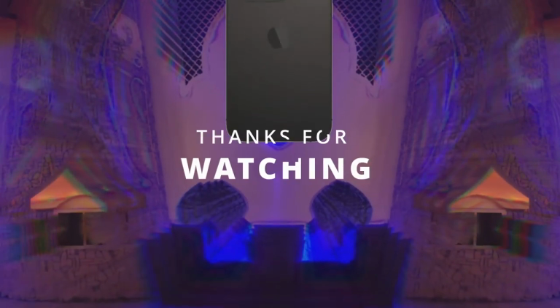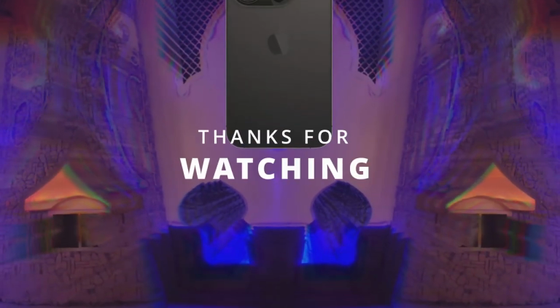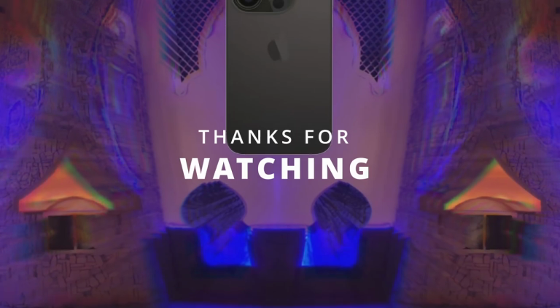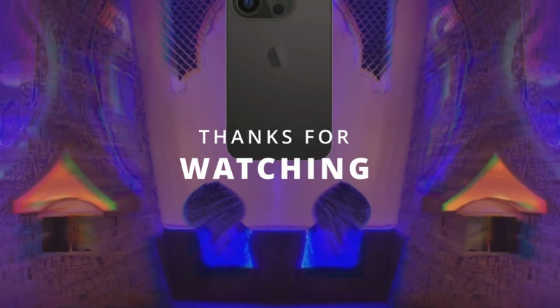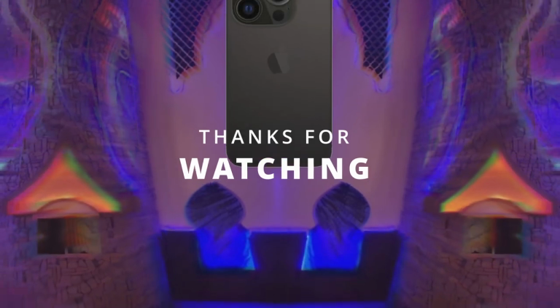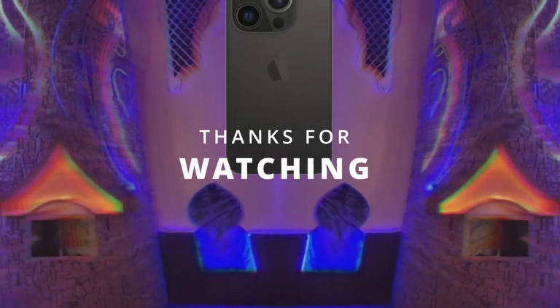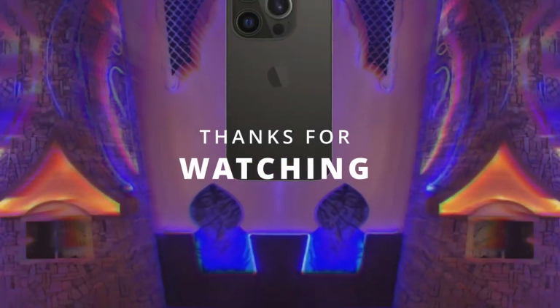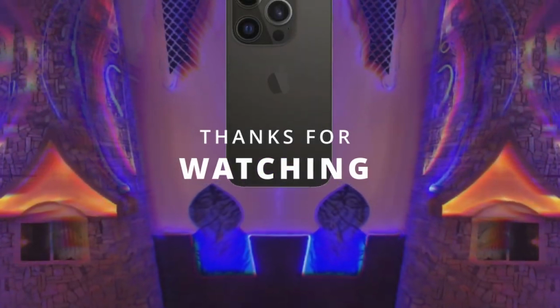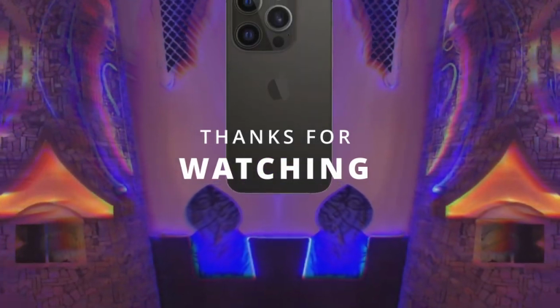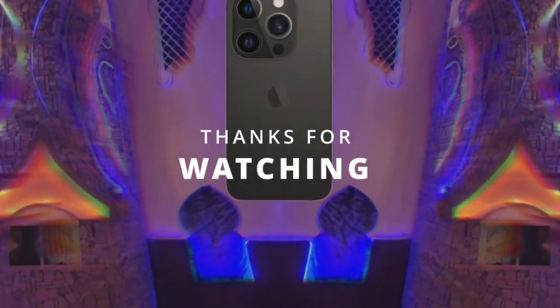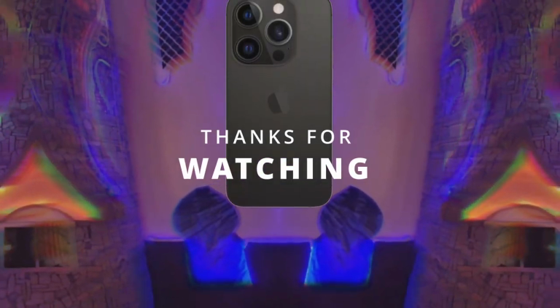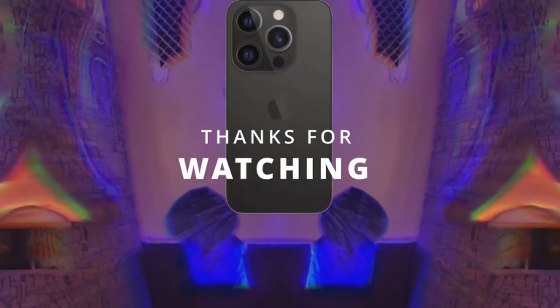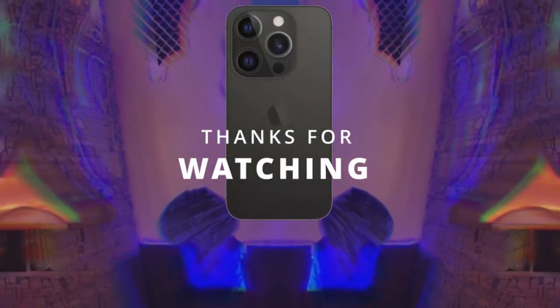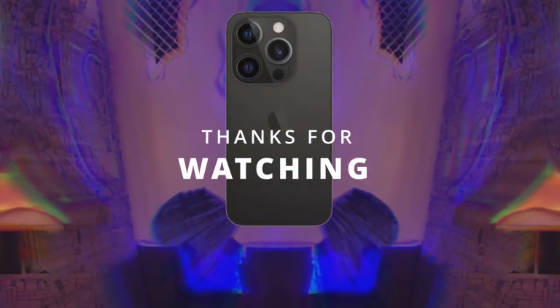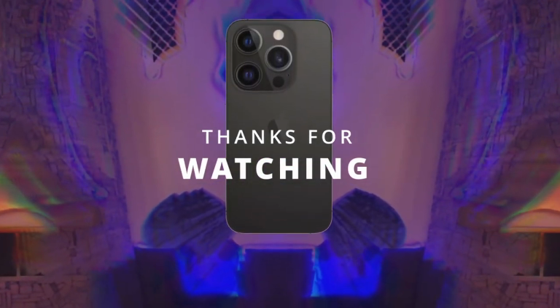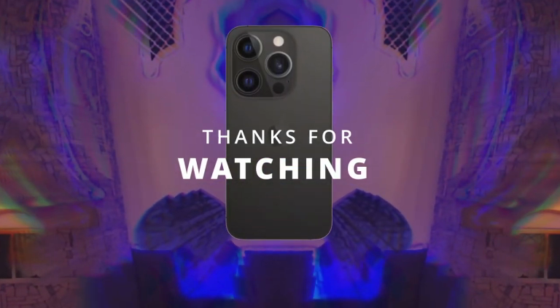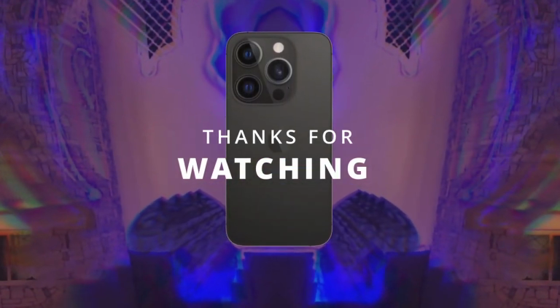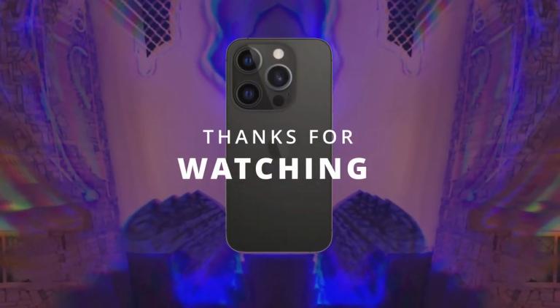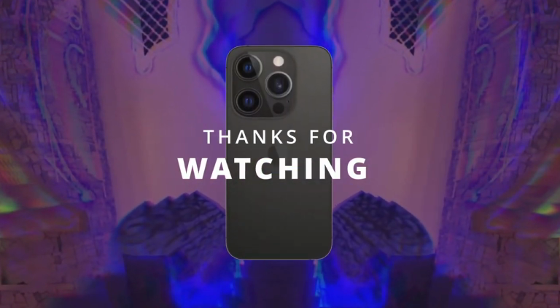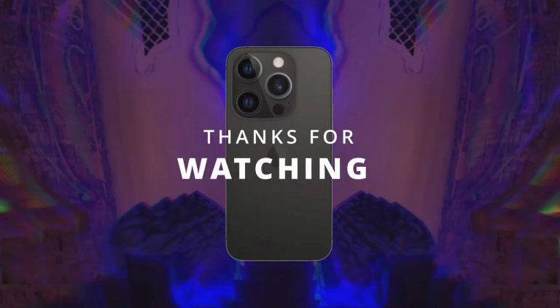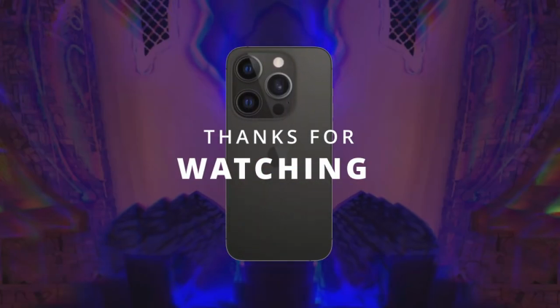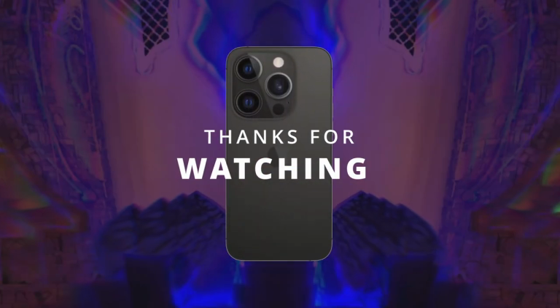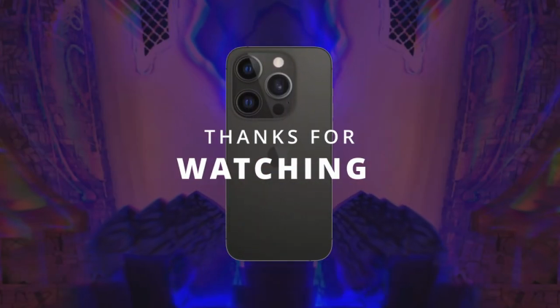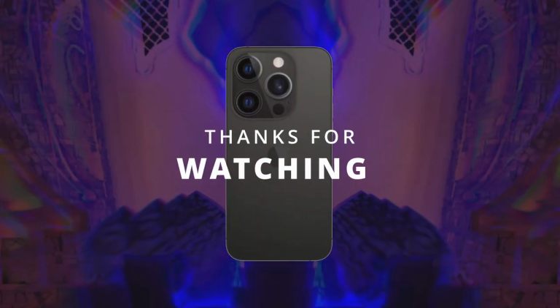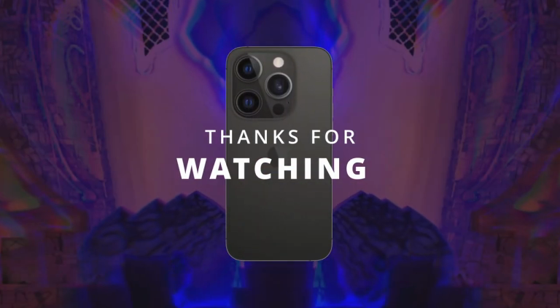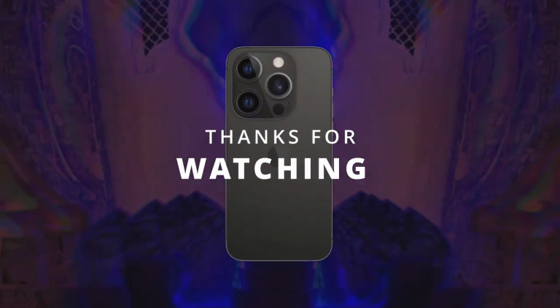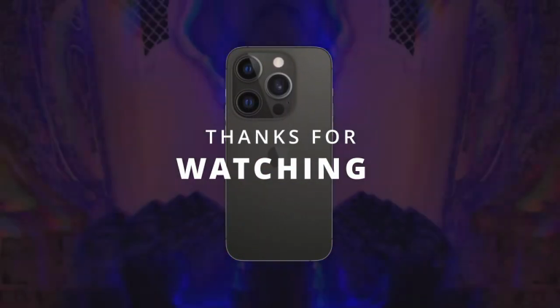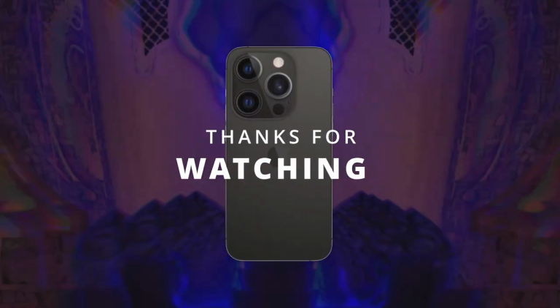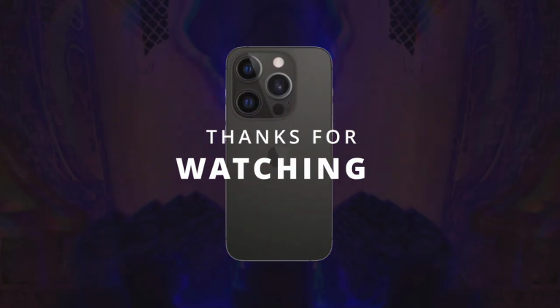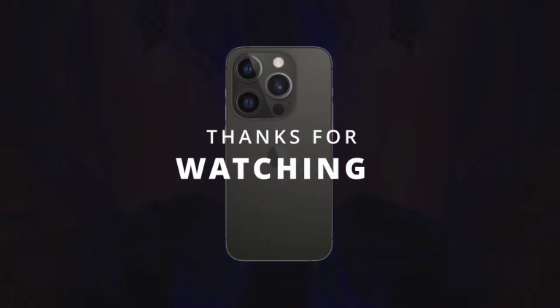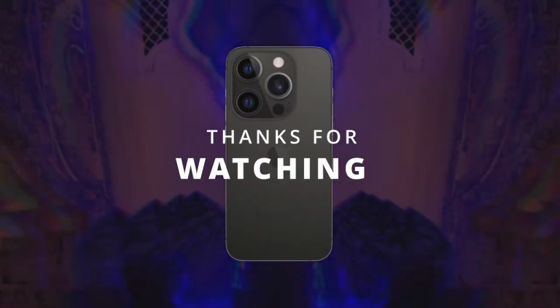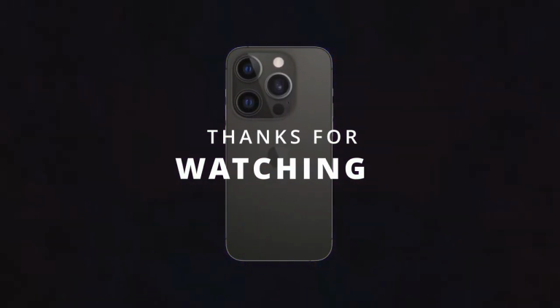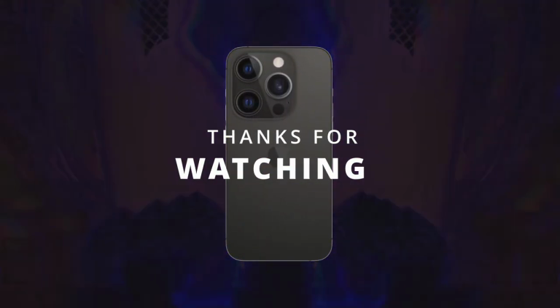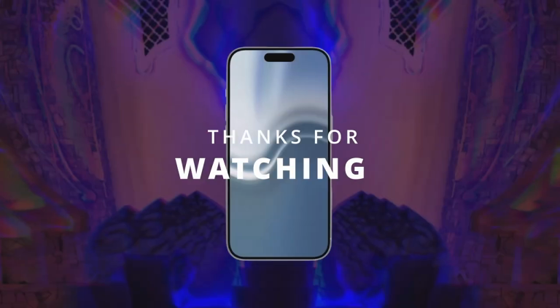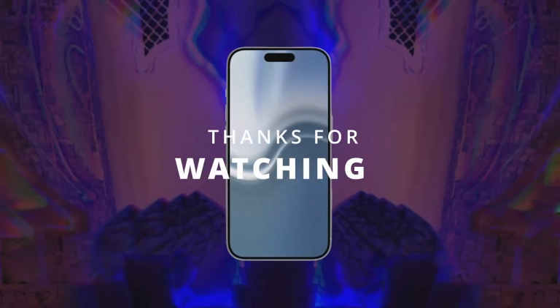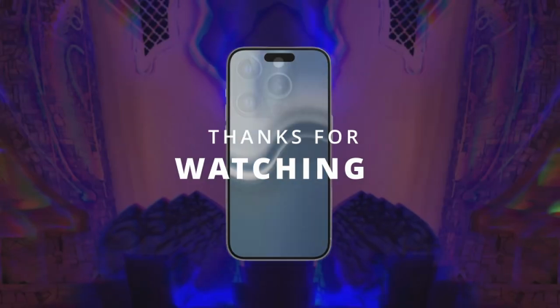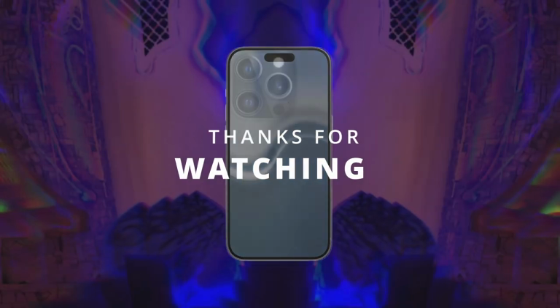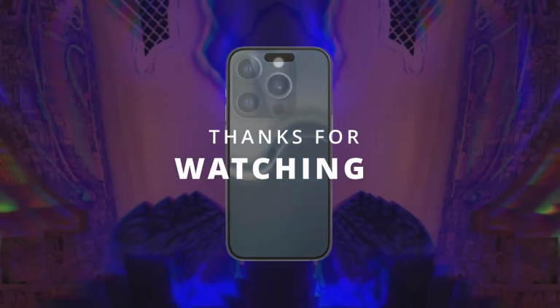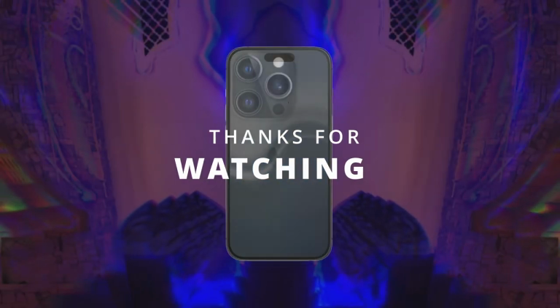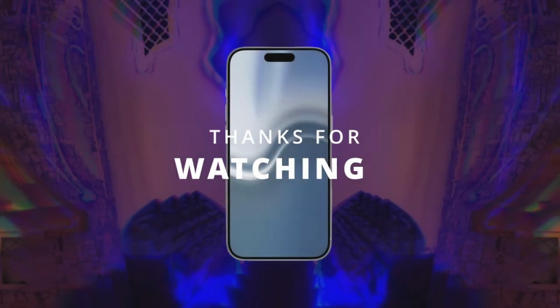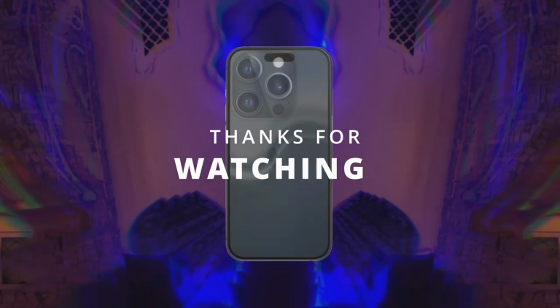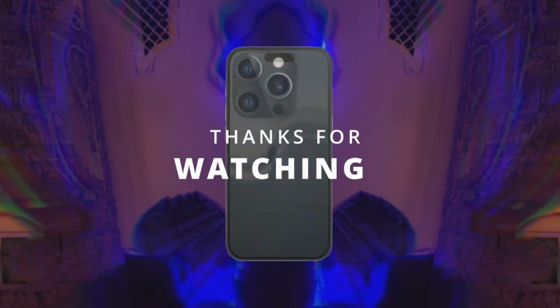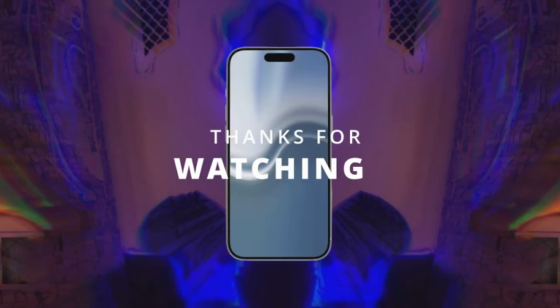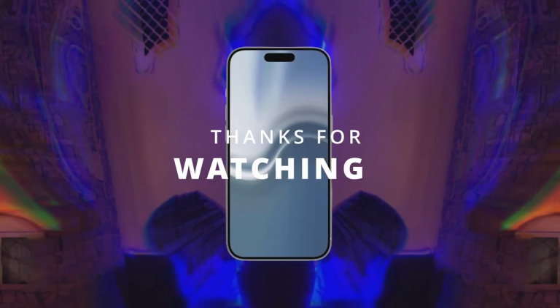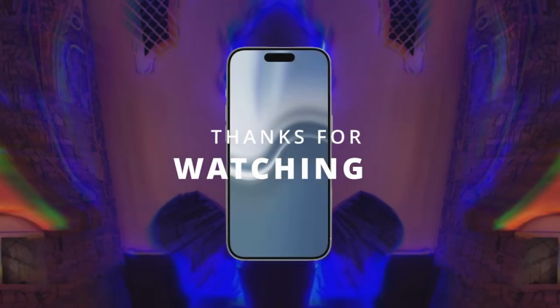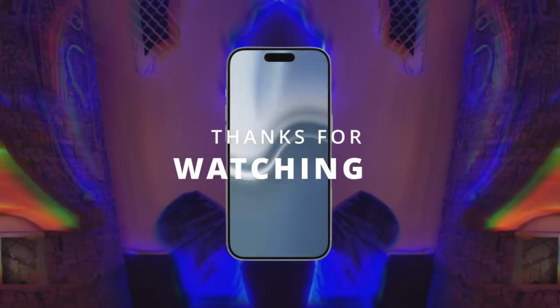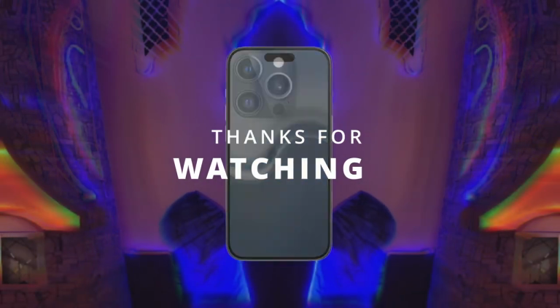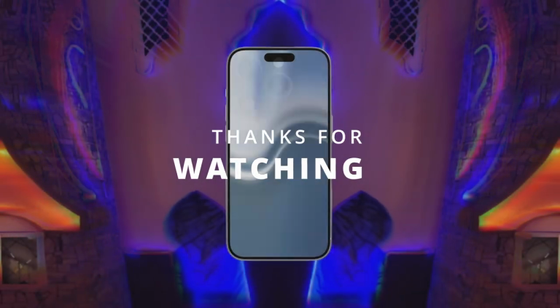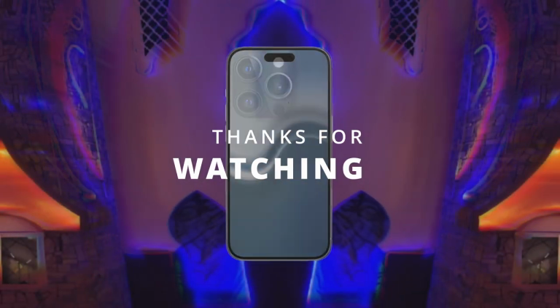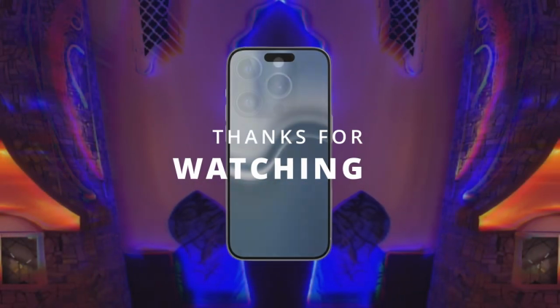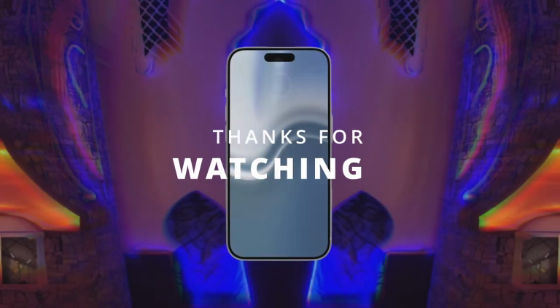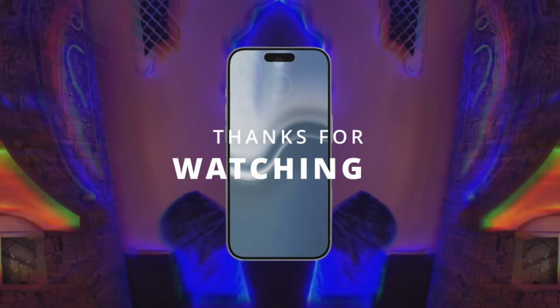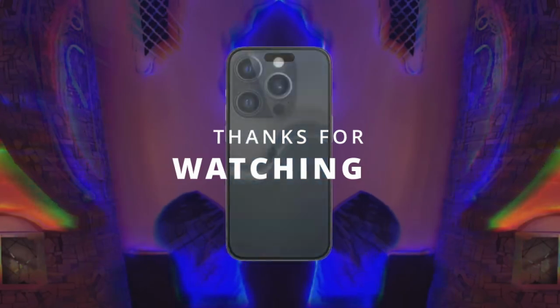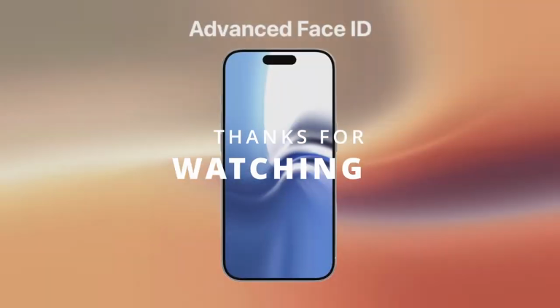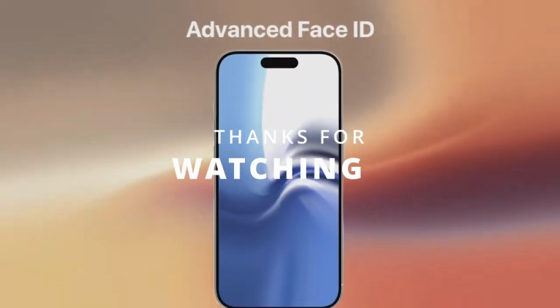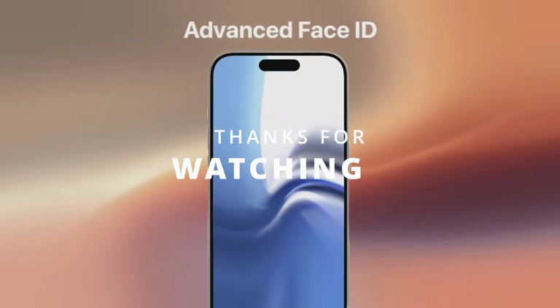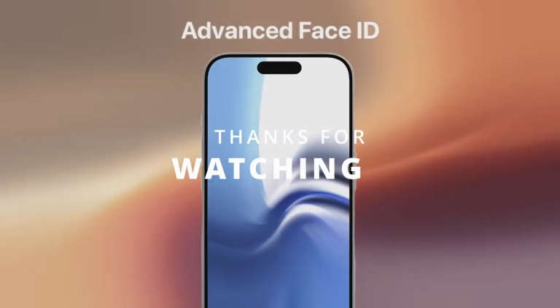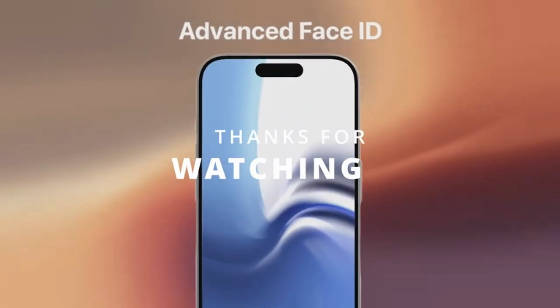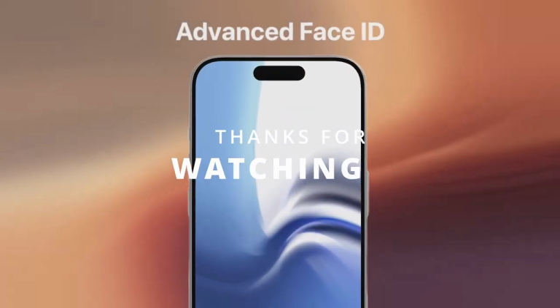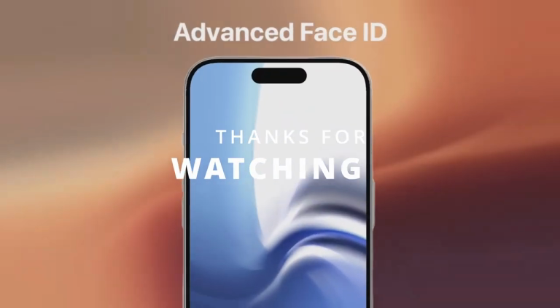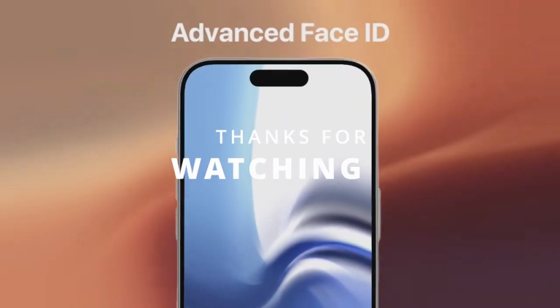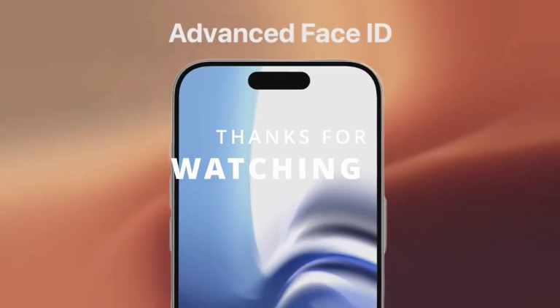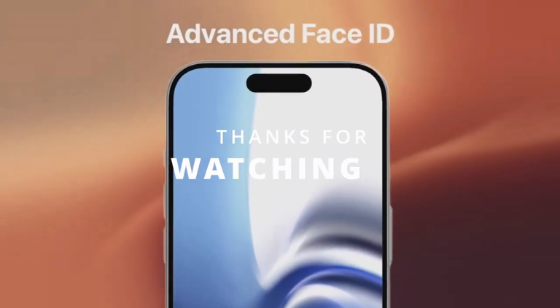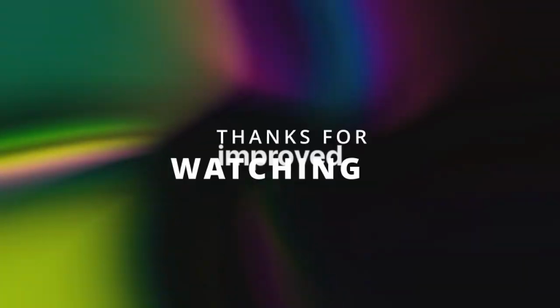Thanks for watching. I hope you enjoyed this video. If you did, please give it a like and subscribe to my channel for more content.